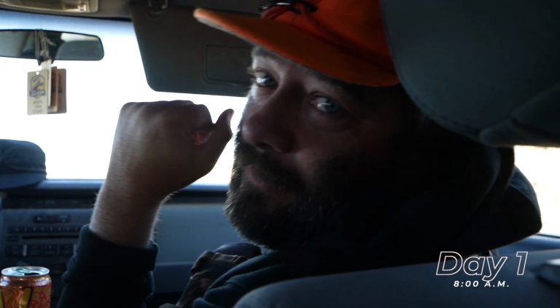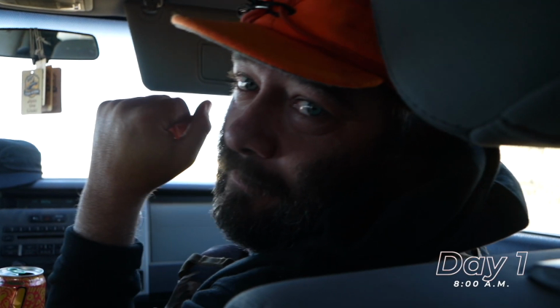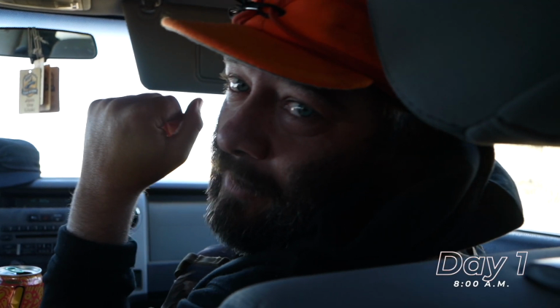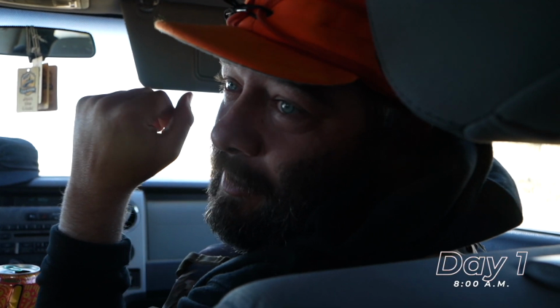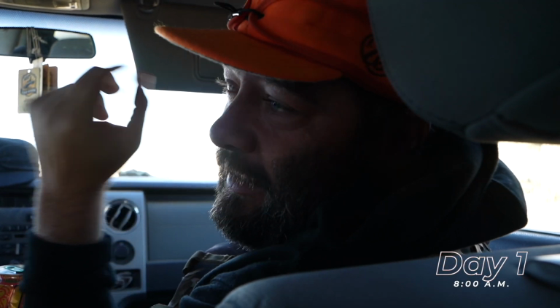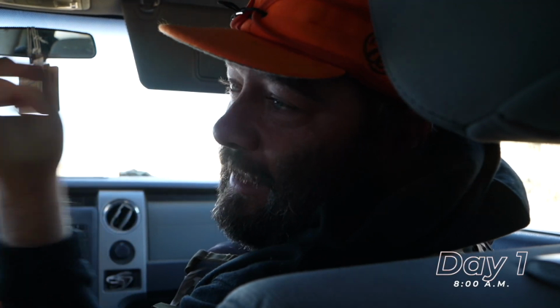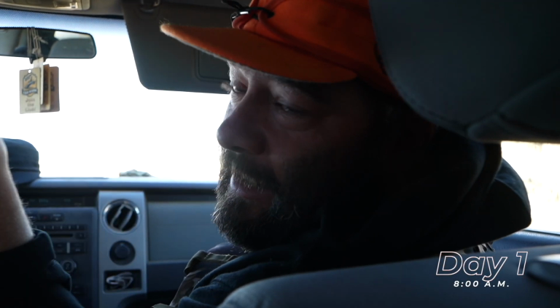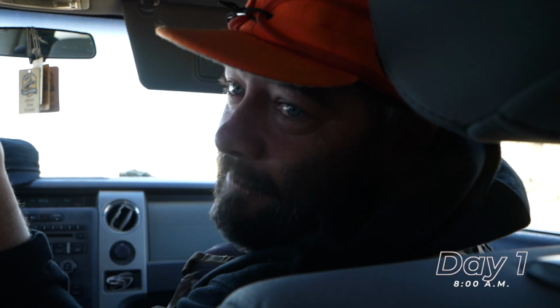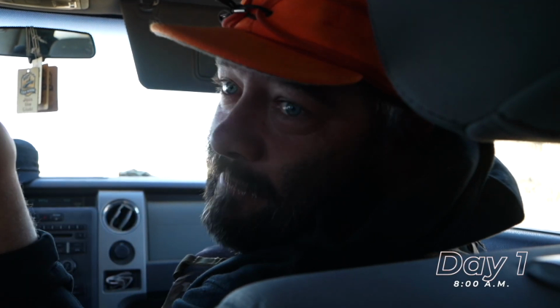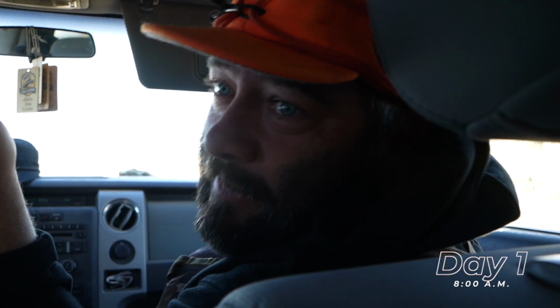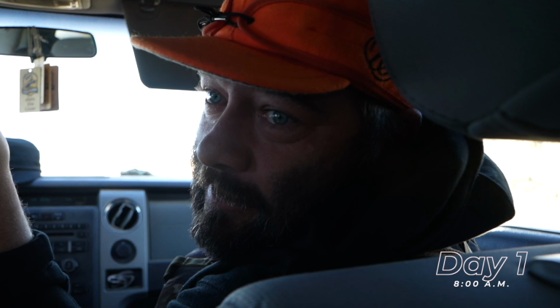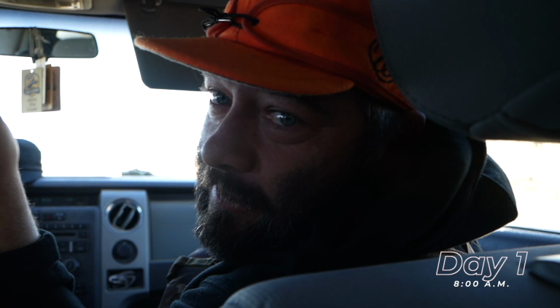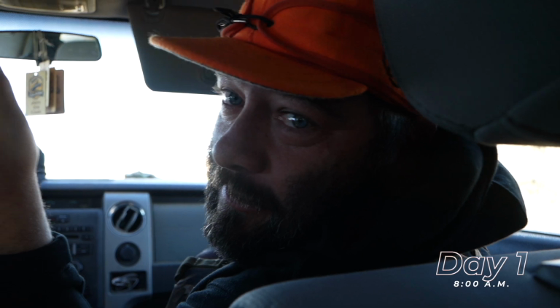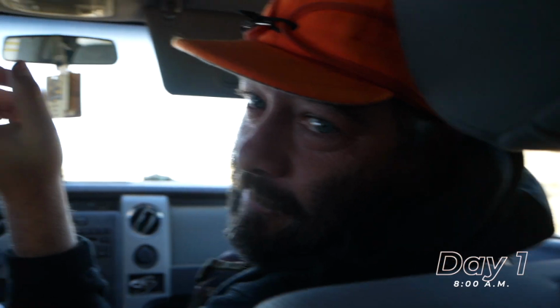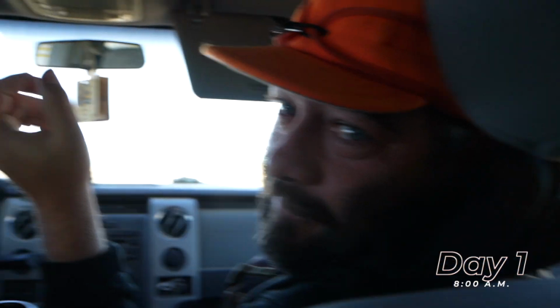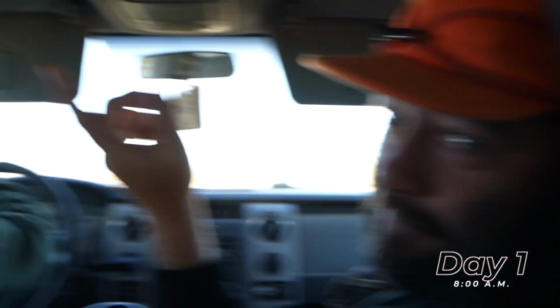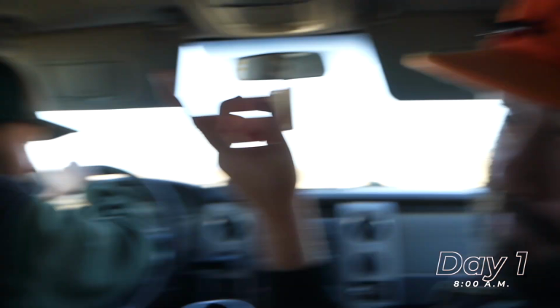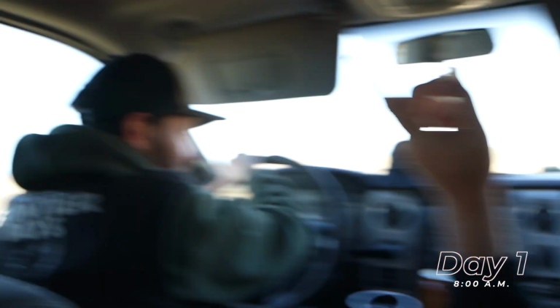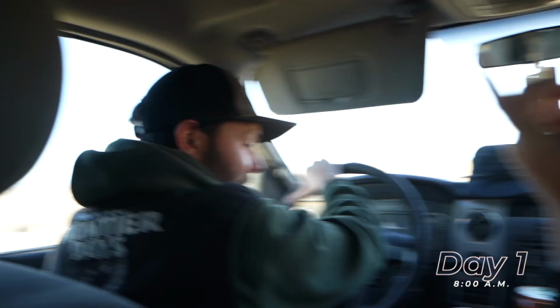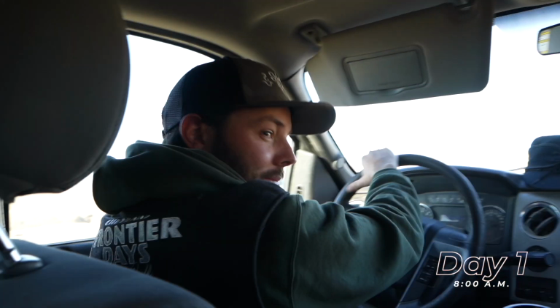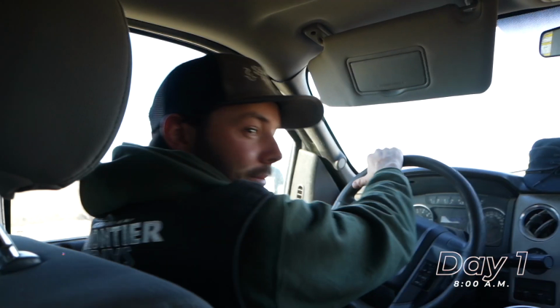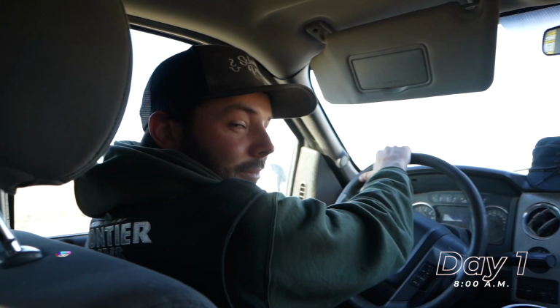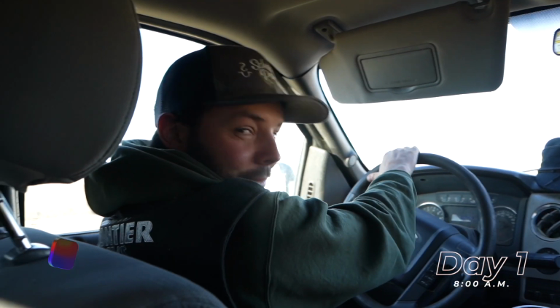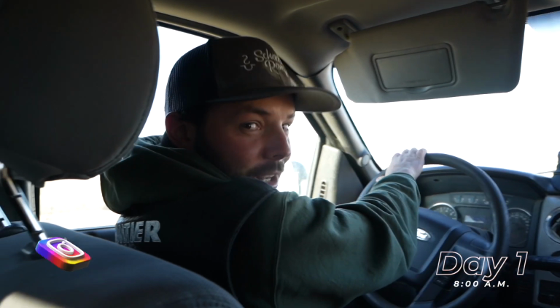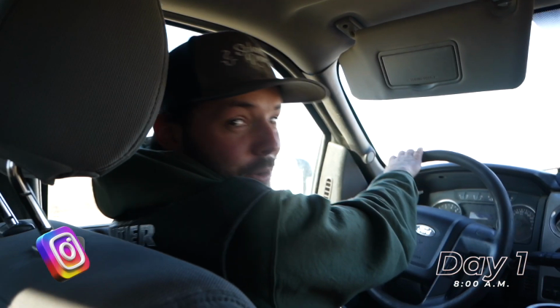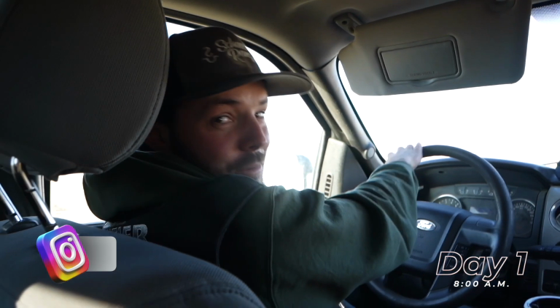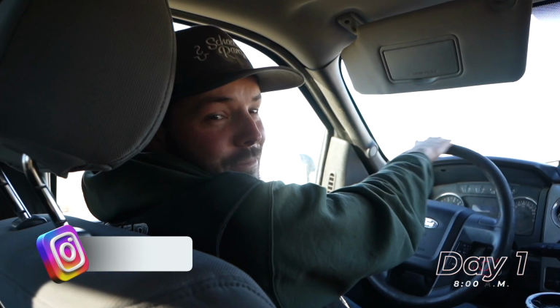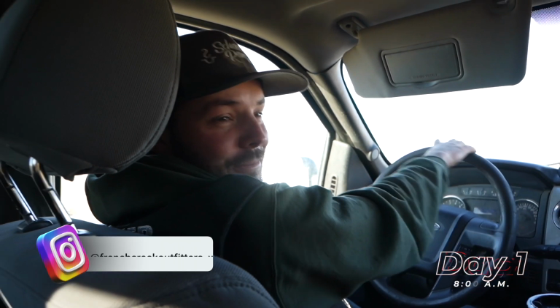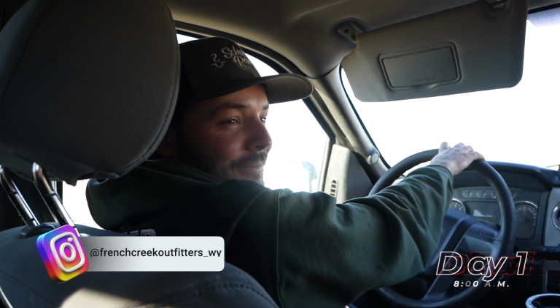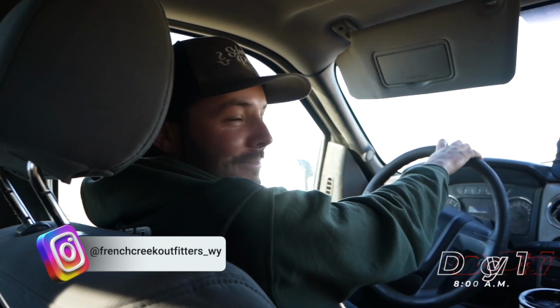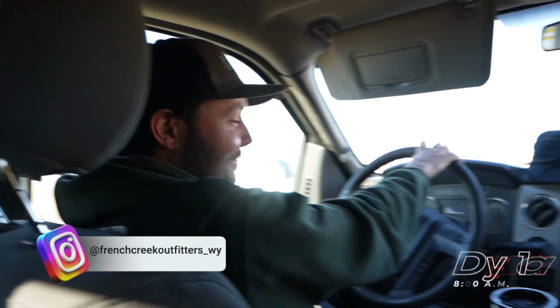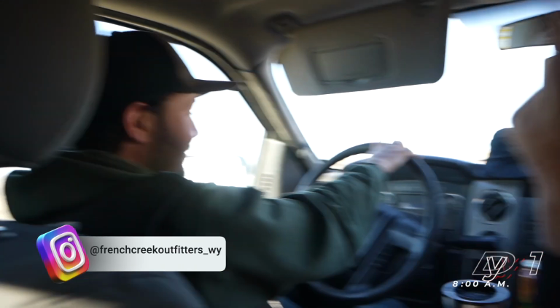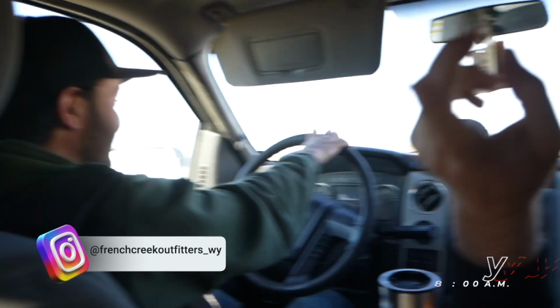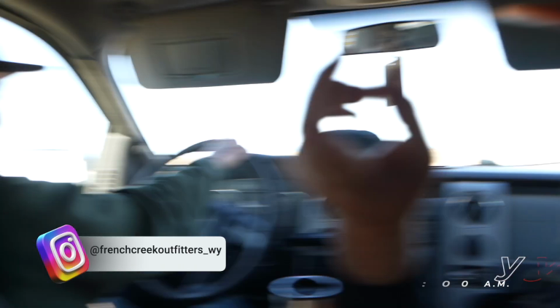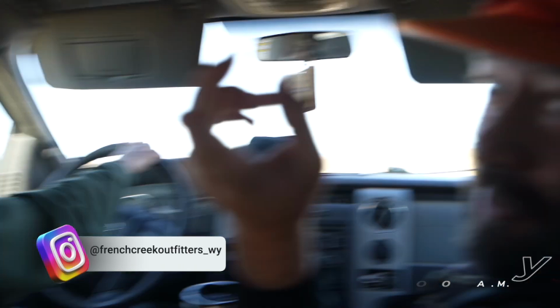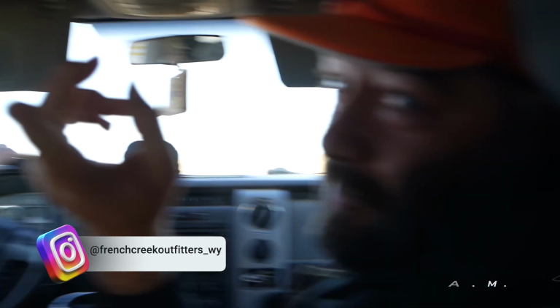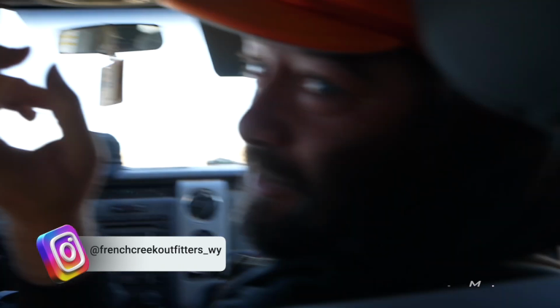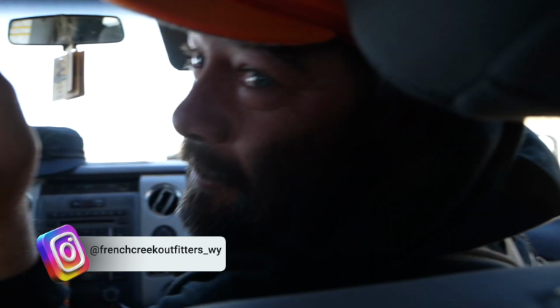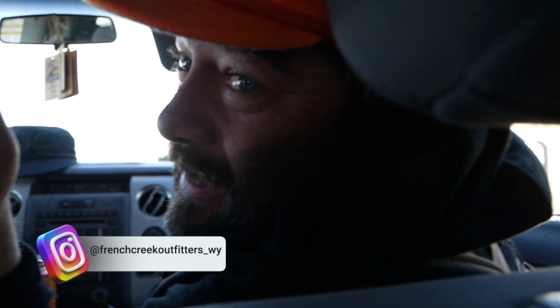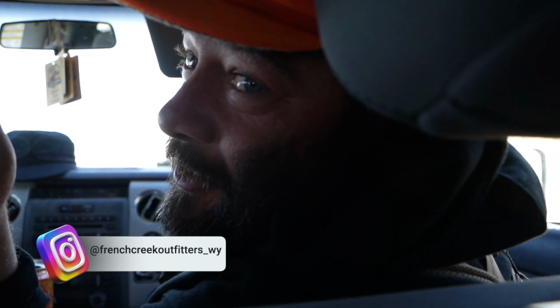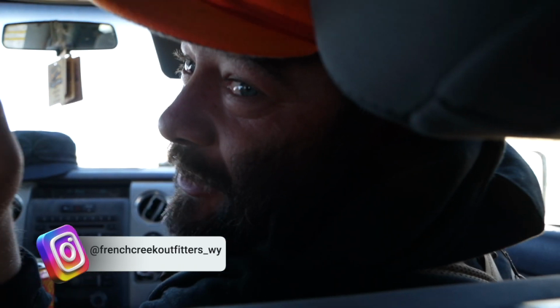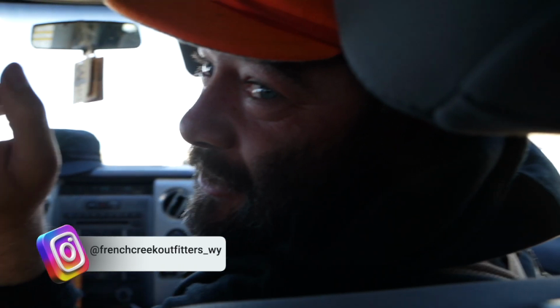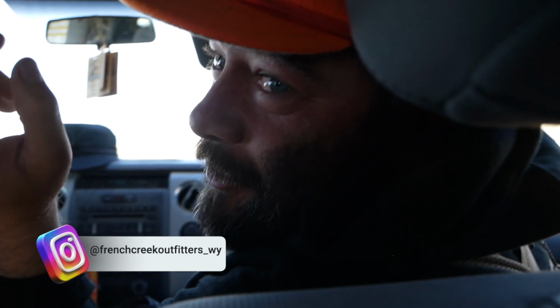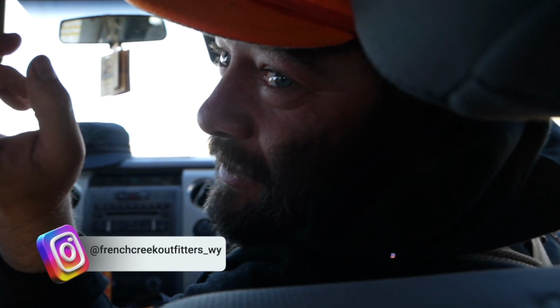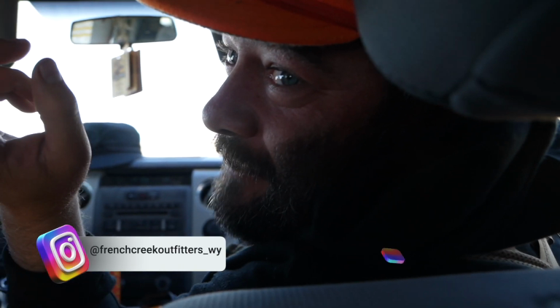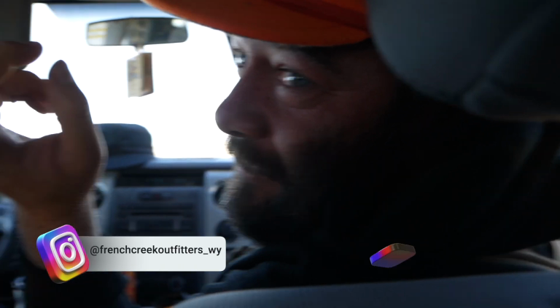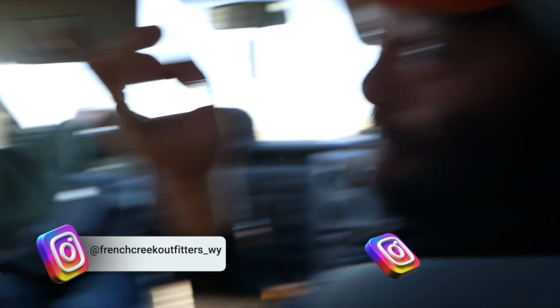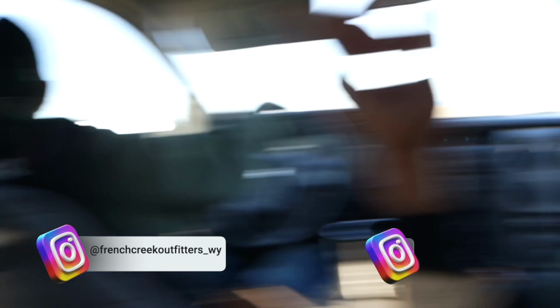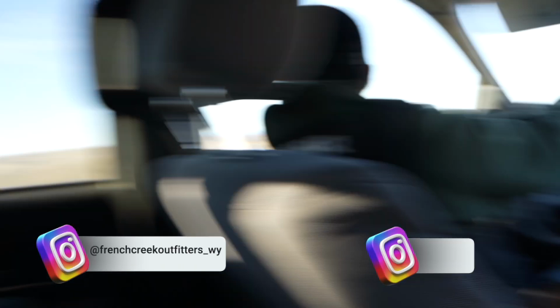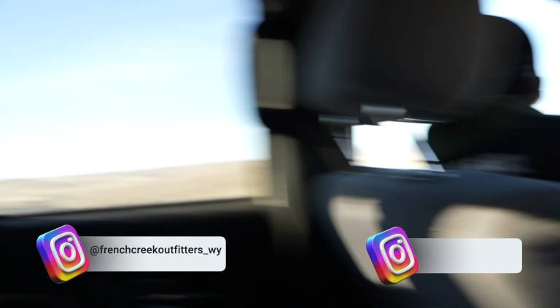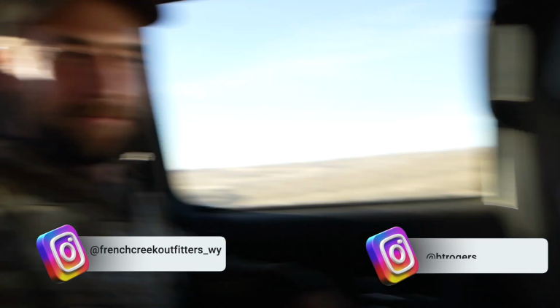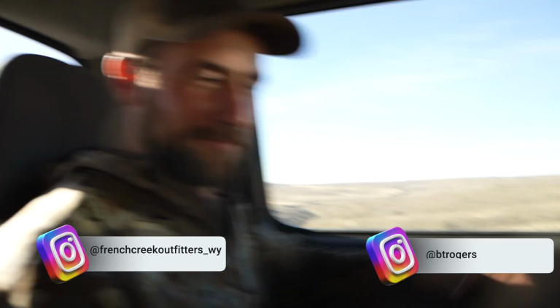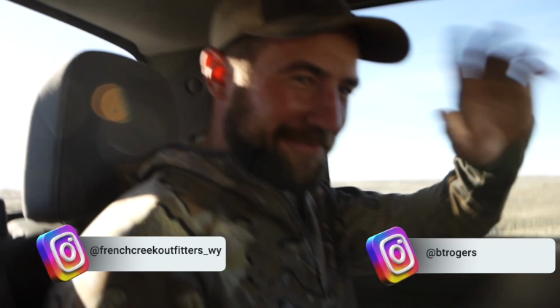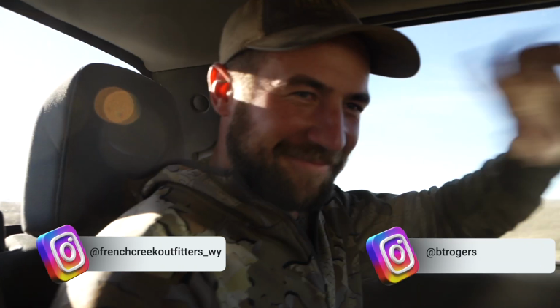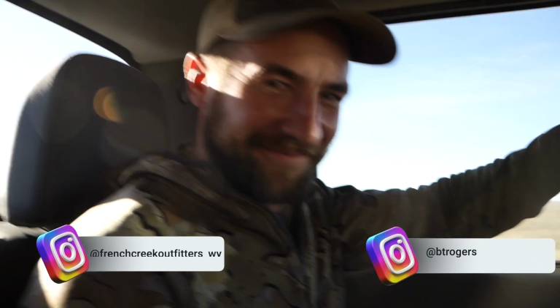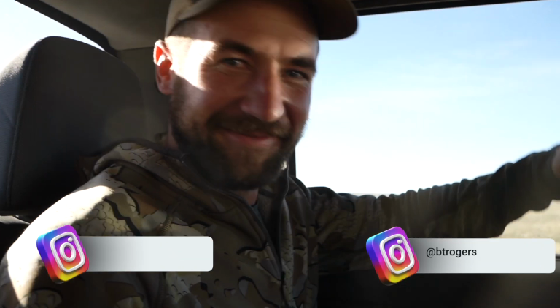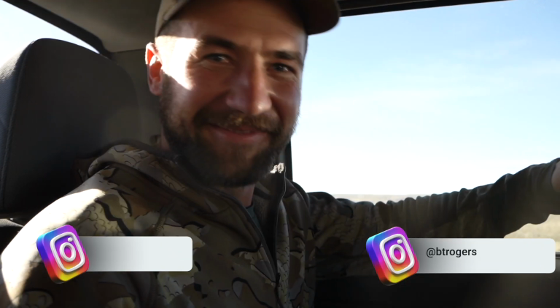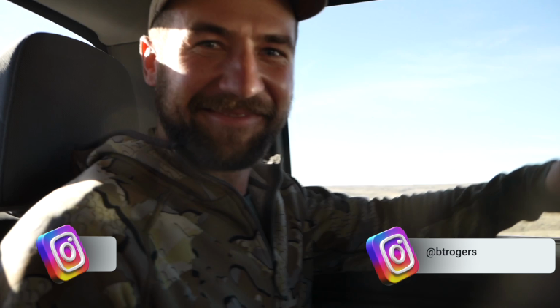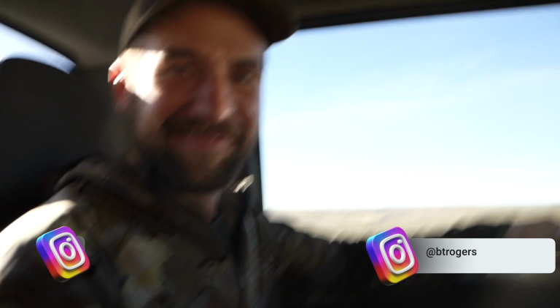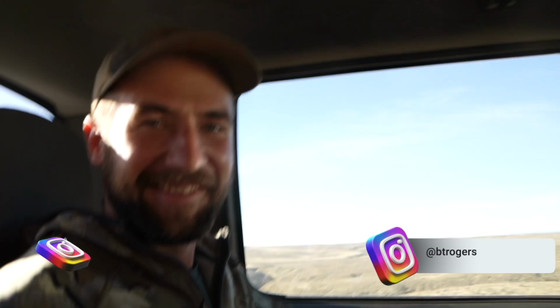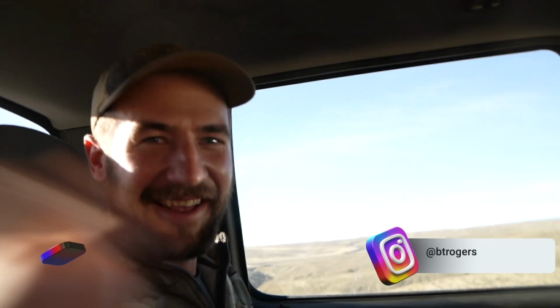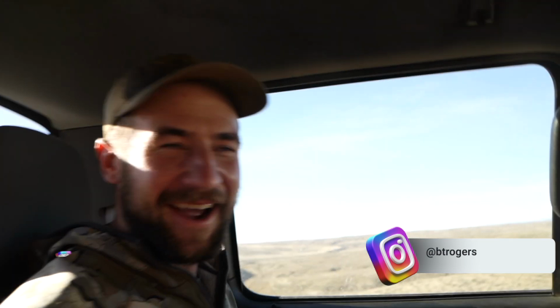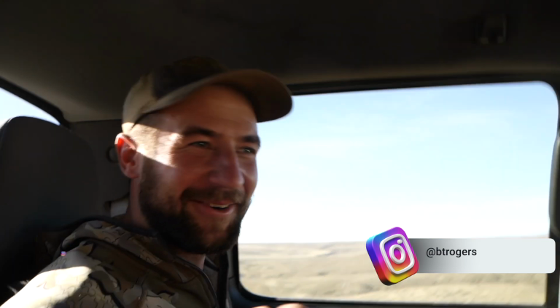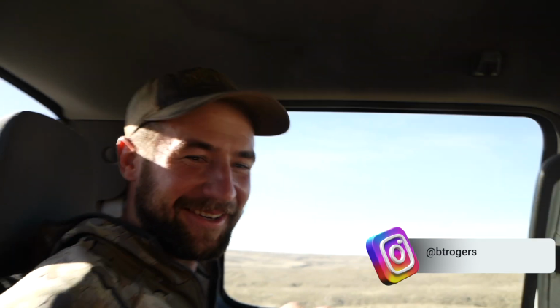My buddy Cam, say hi. Hello. My other buddy Ben — you guys know Ben from the videos. Benny boy. Howdy.